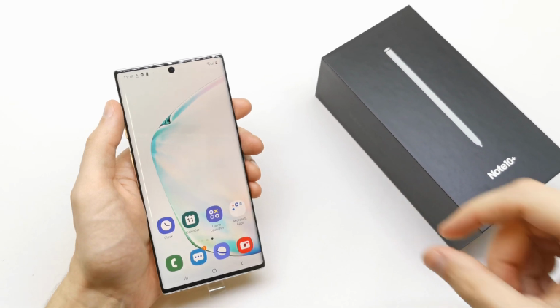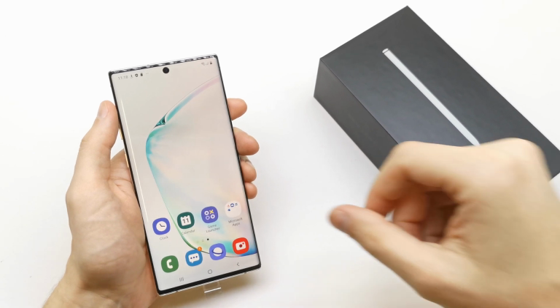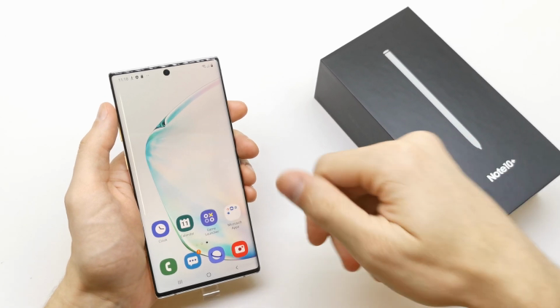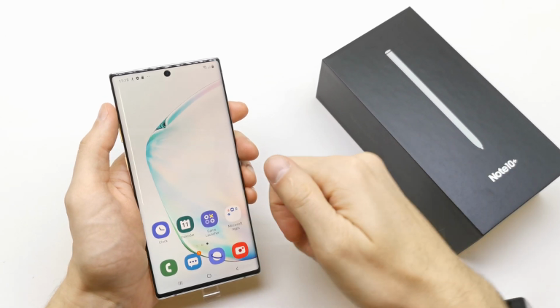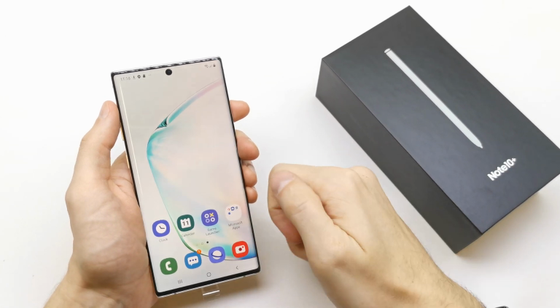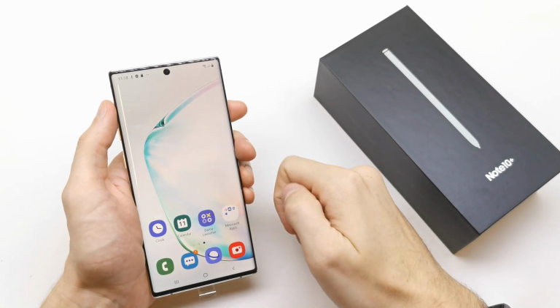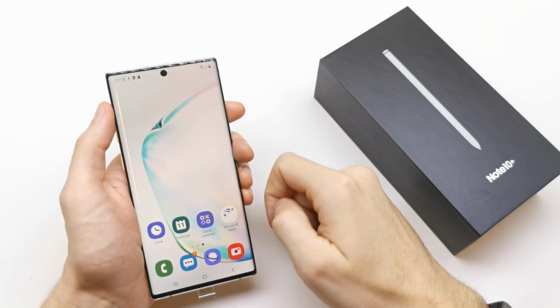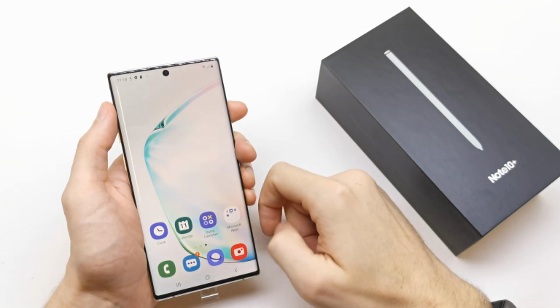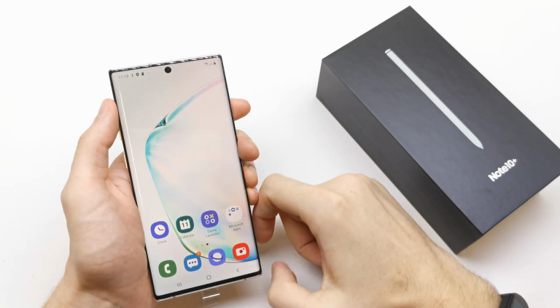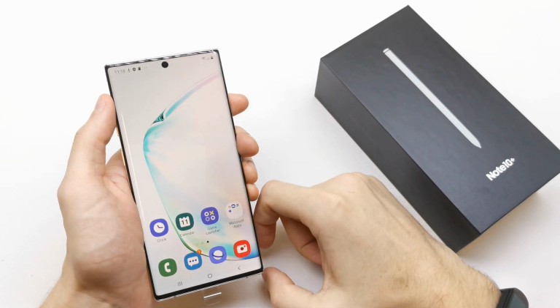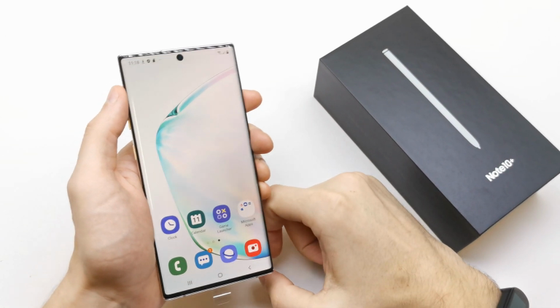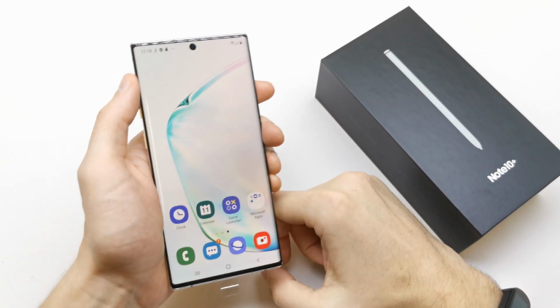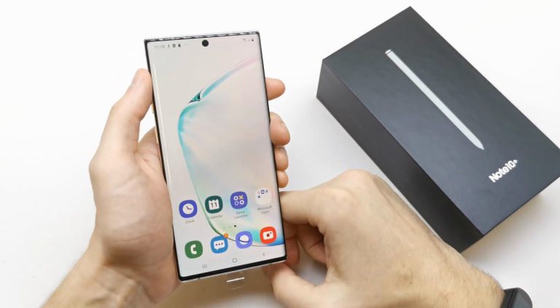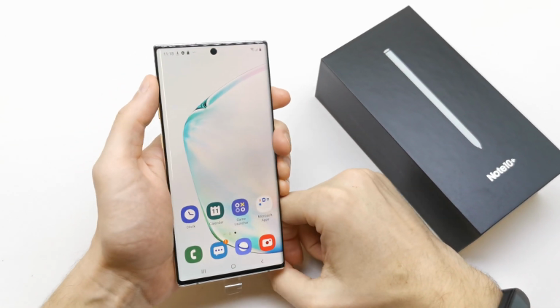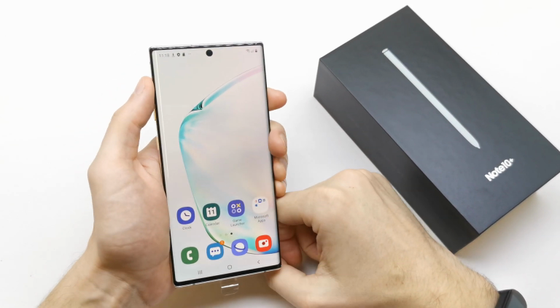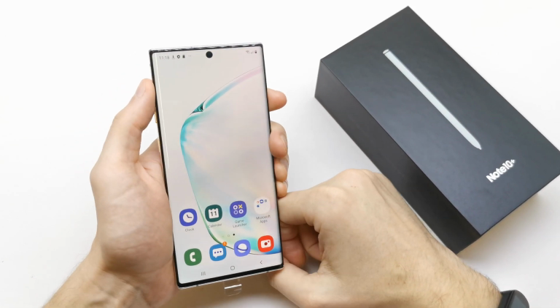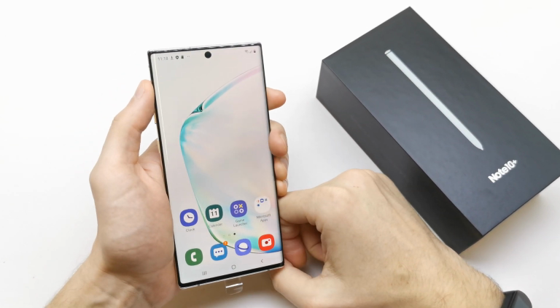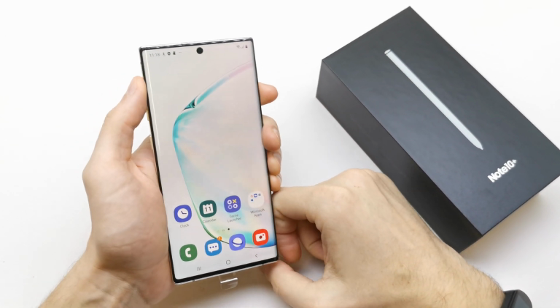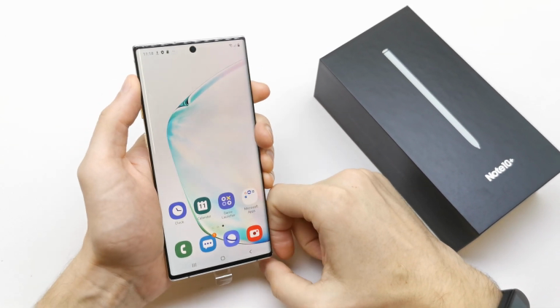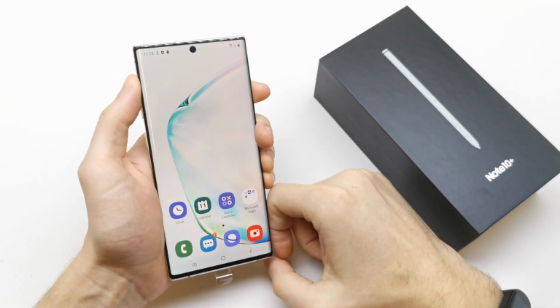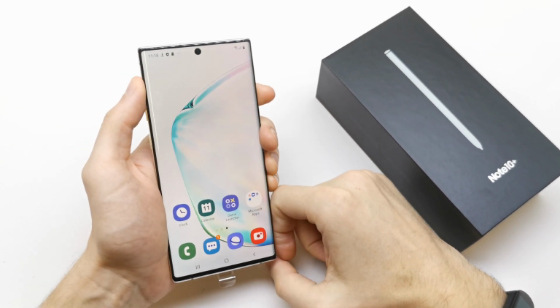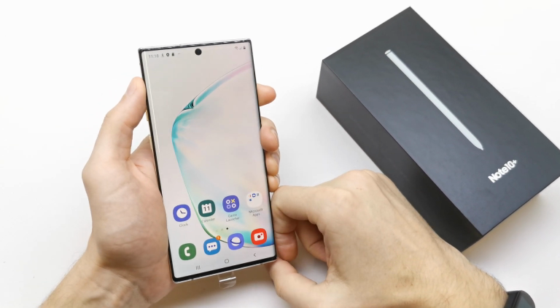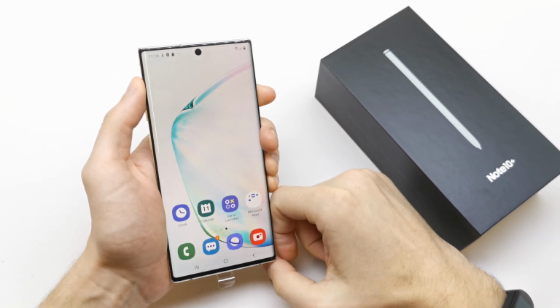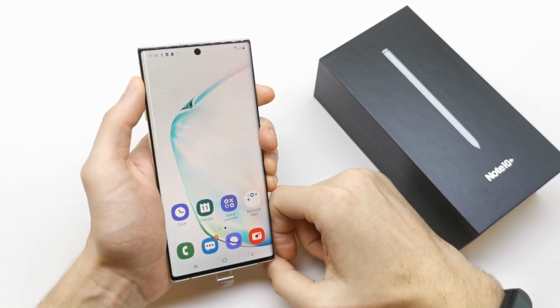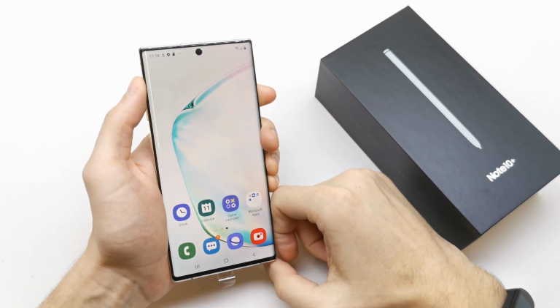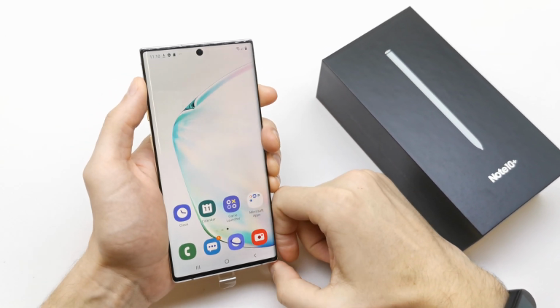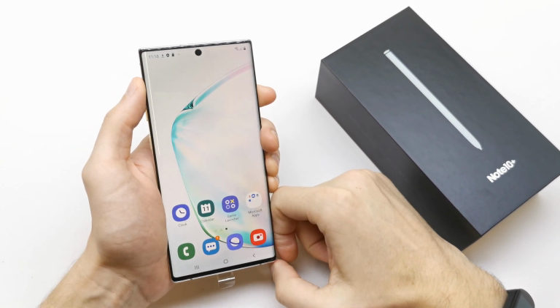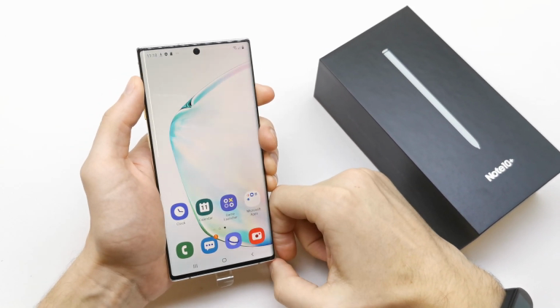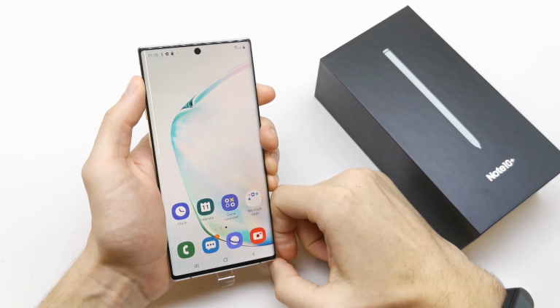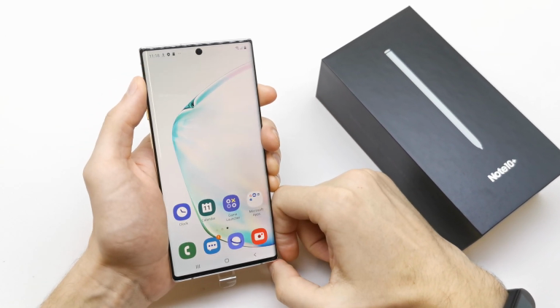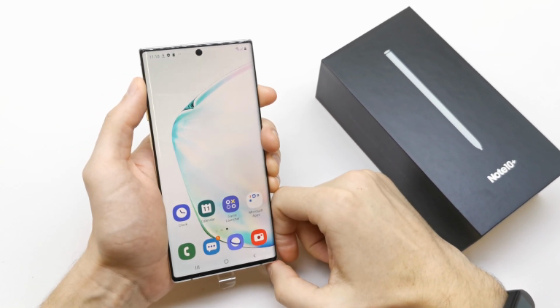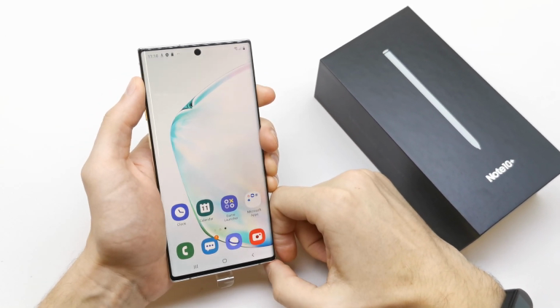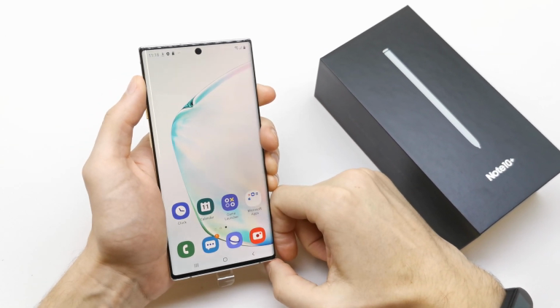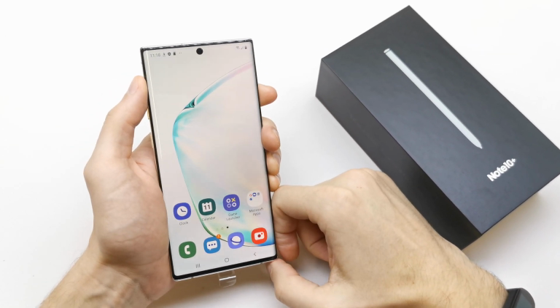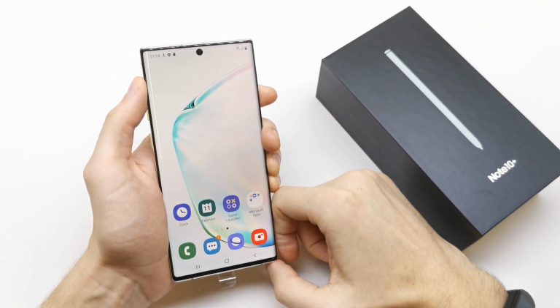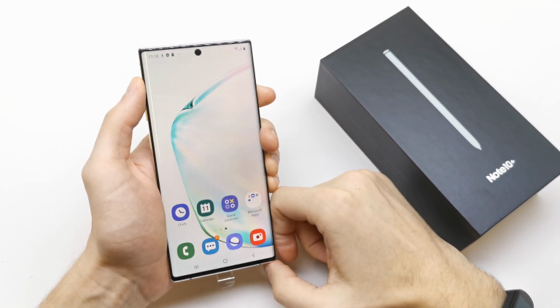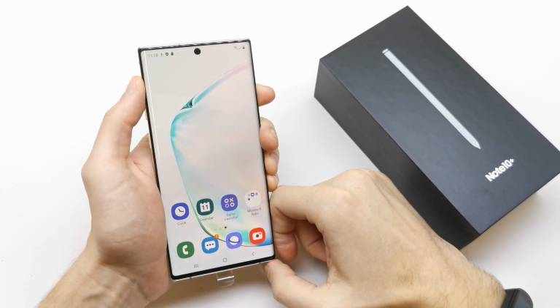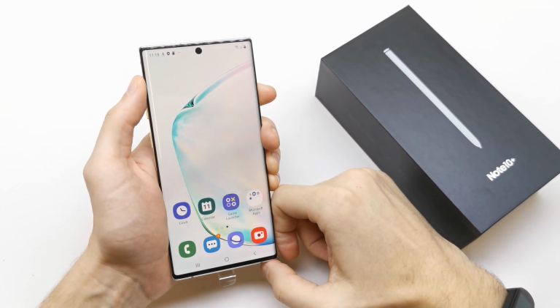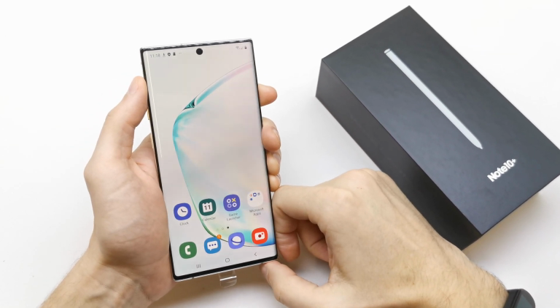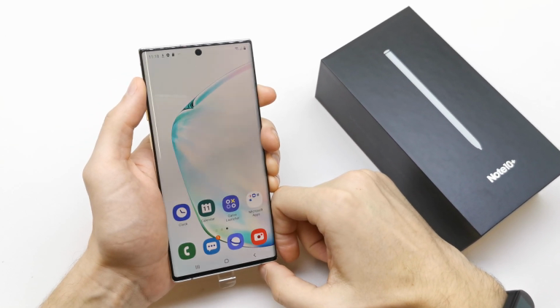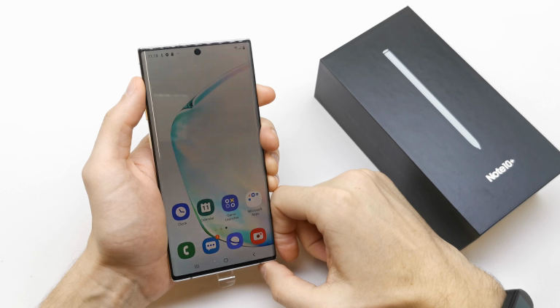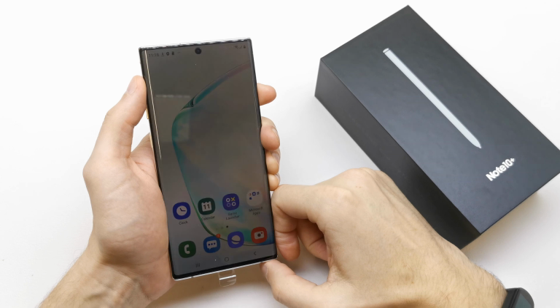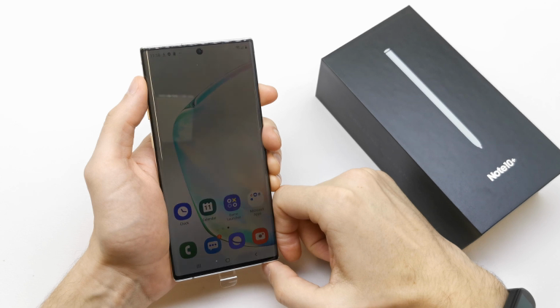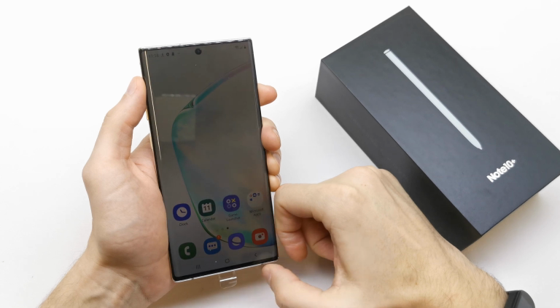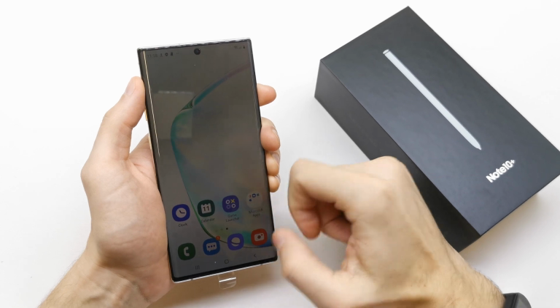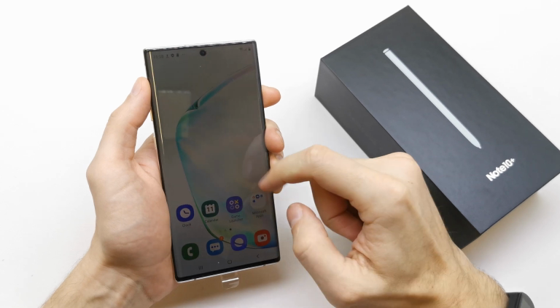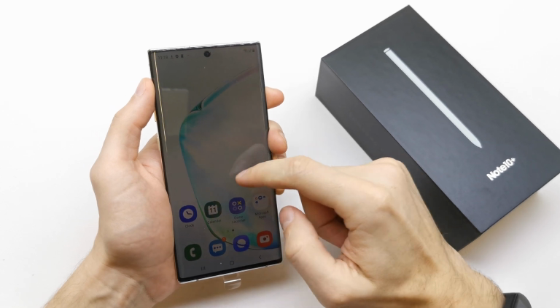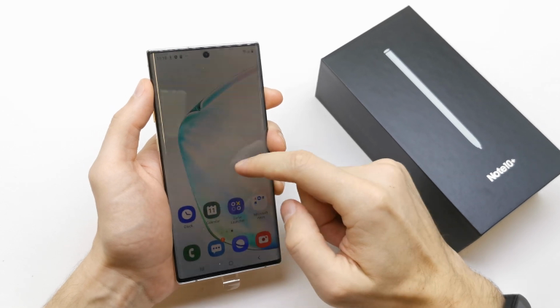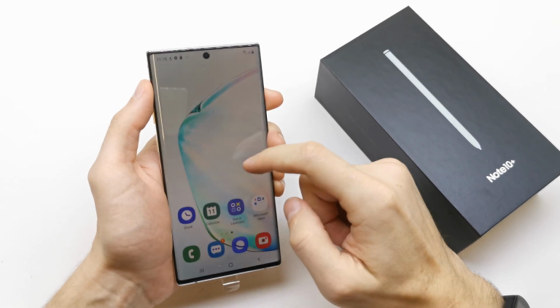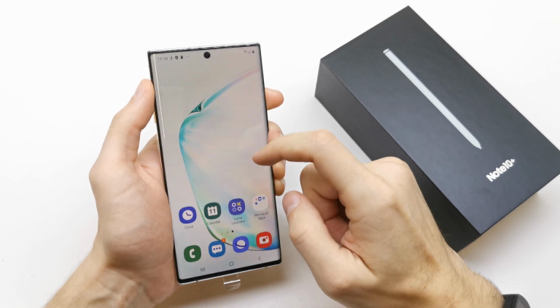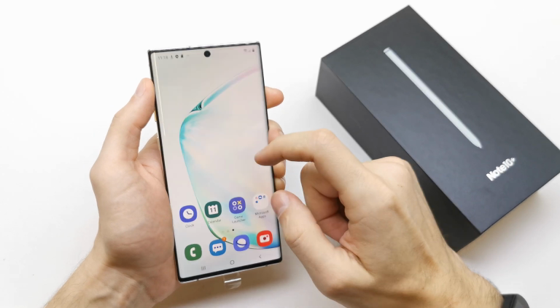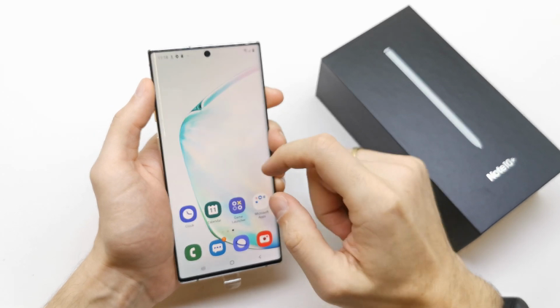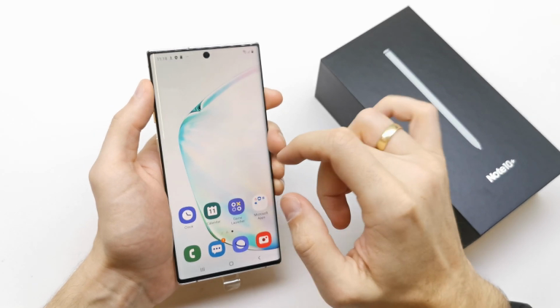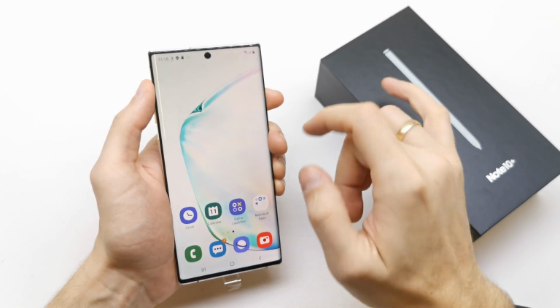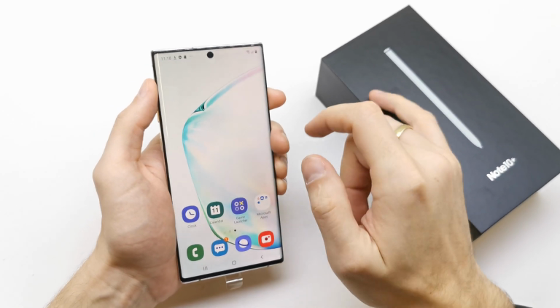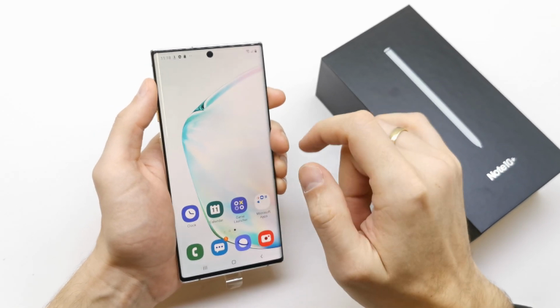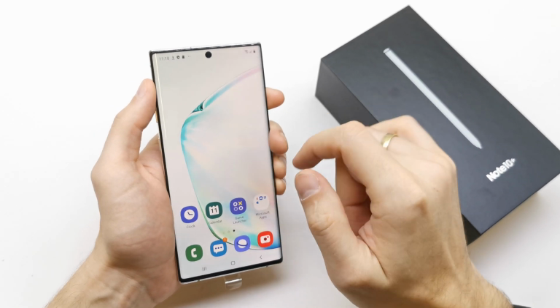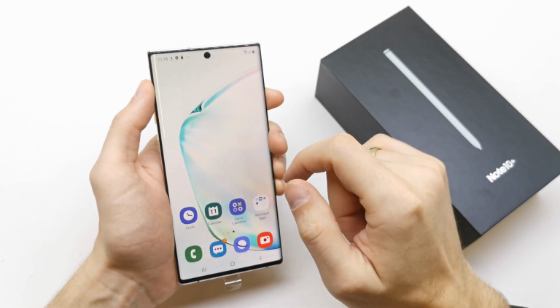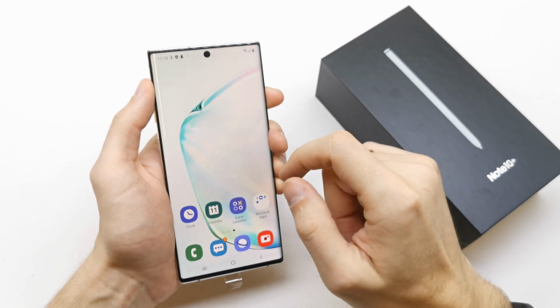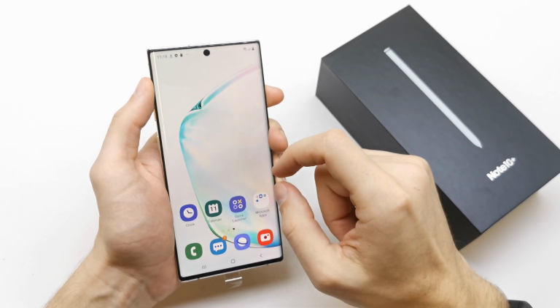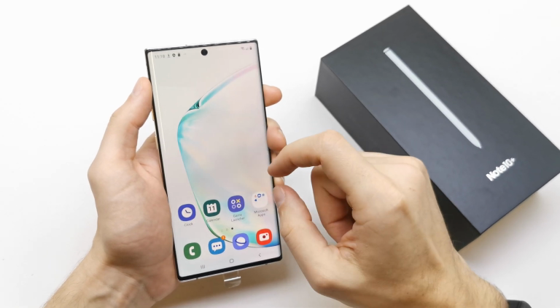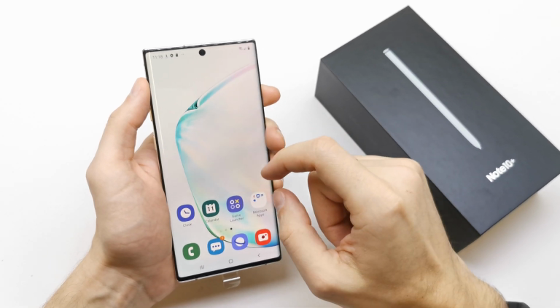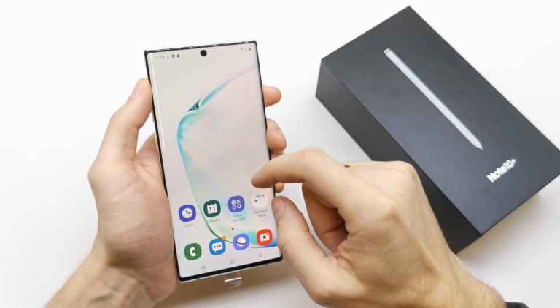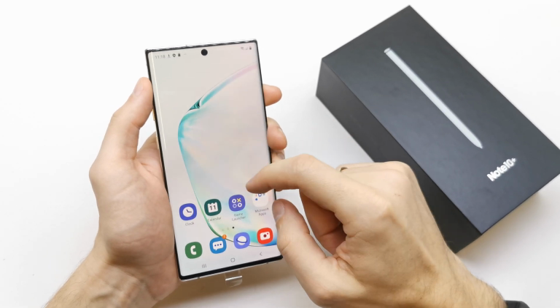Hi, welcome back on the do-it-yourself channel. Today I'm gonna show you how to add security on your Note 10 or Note 10 Plus.